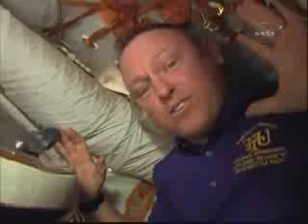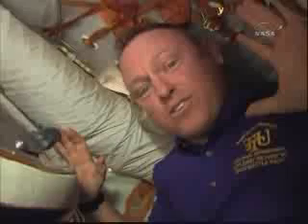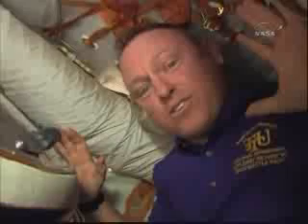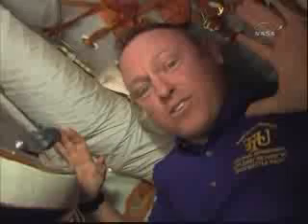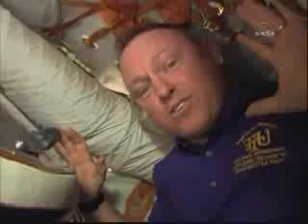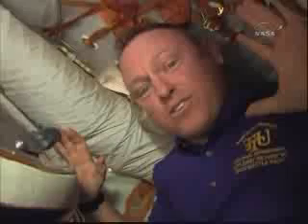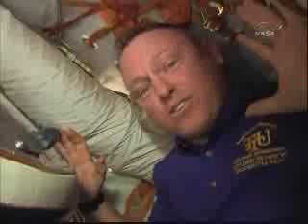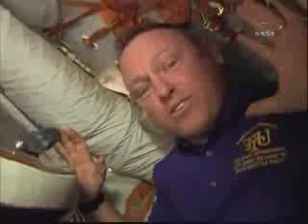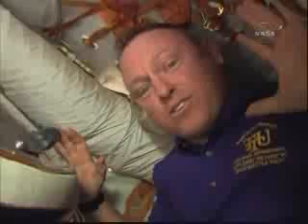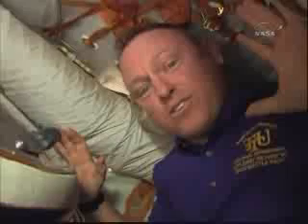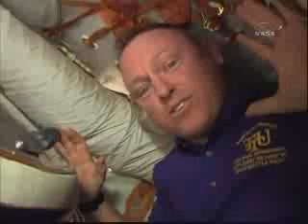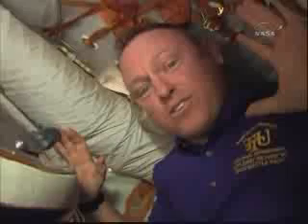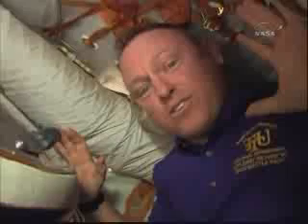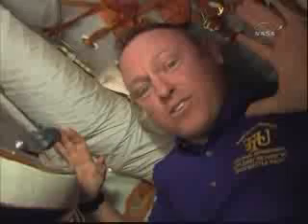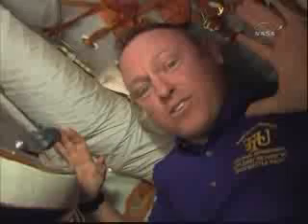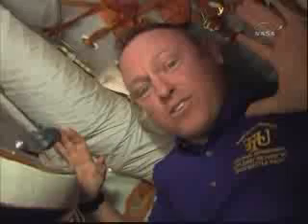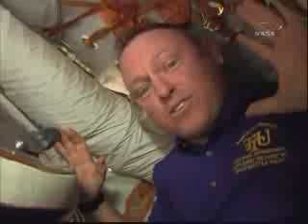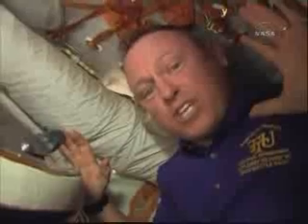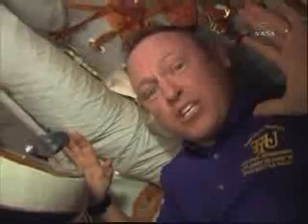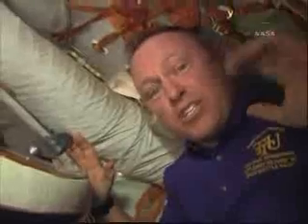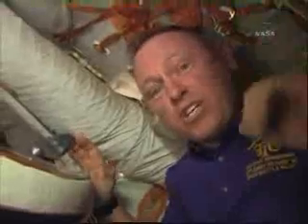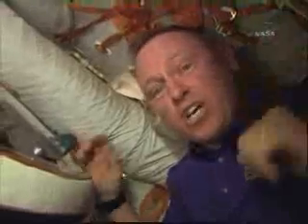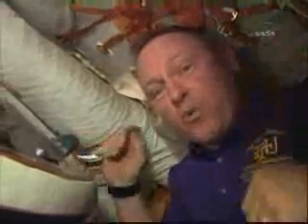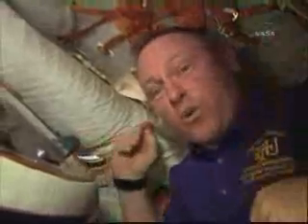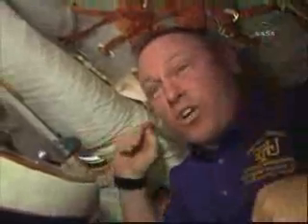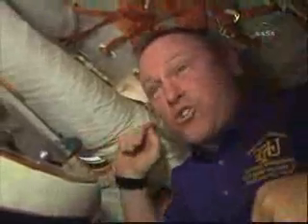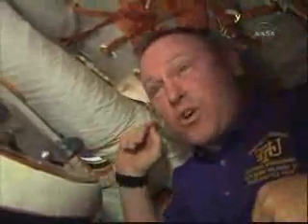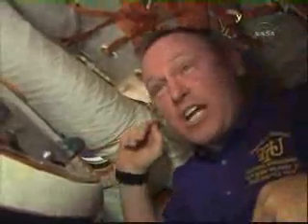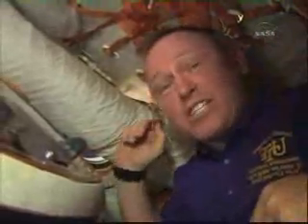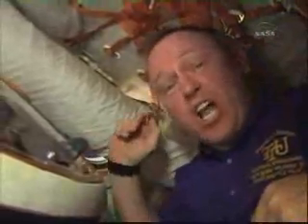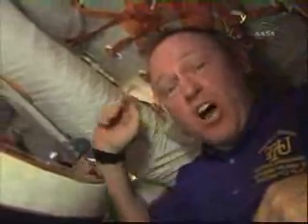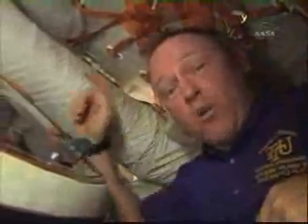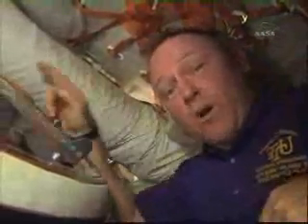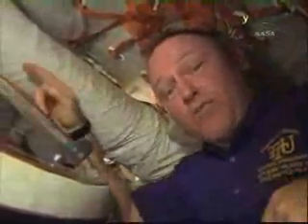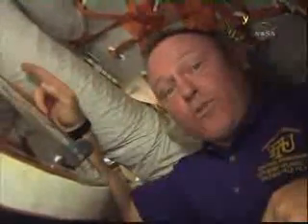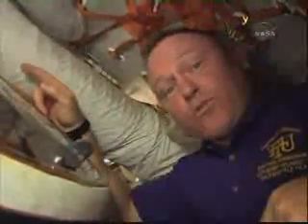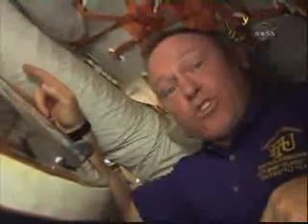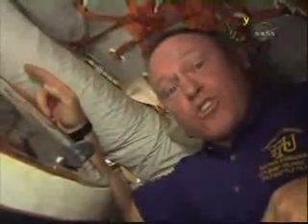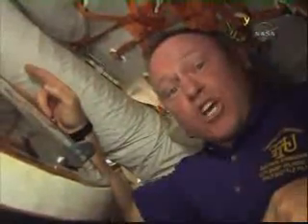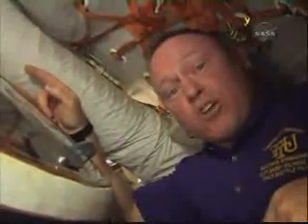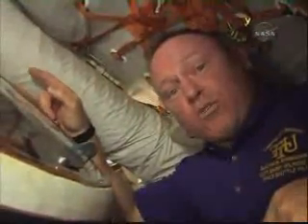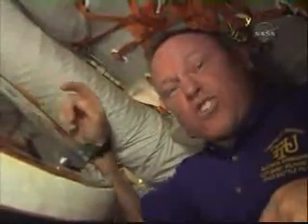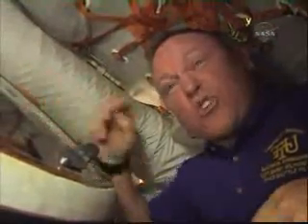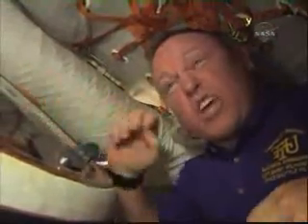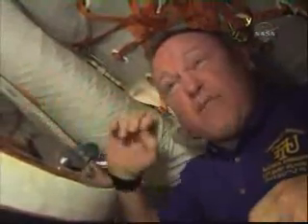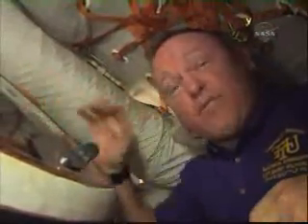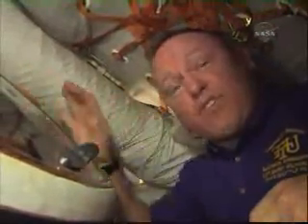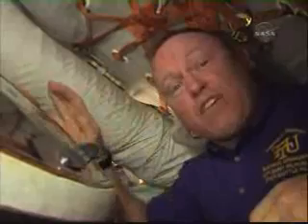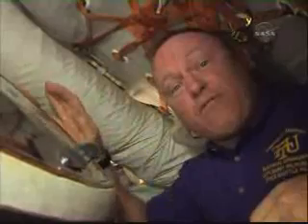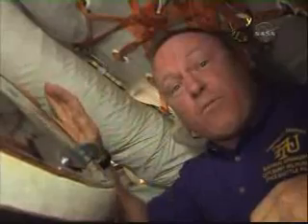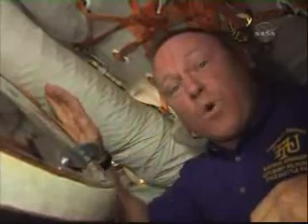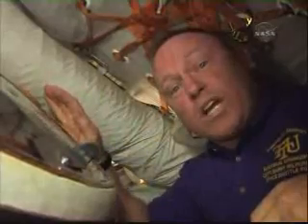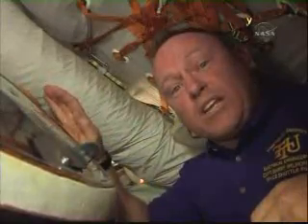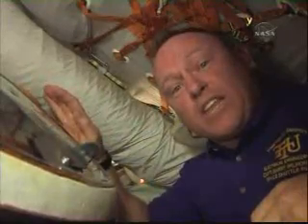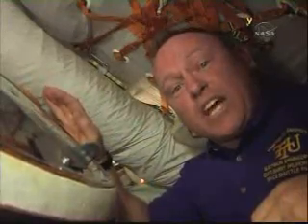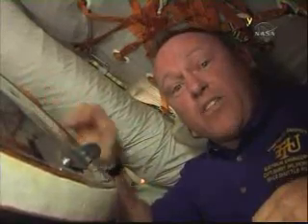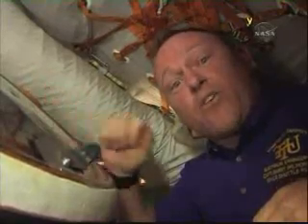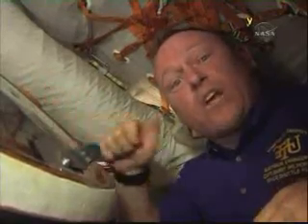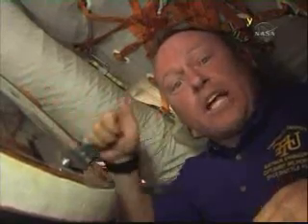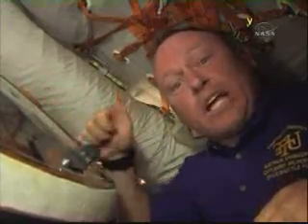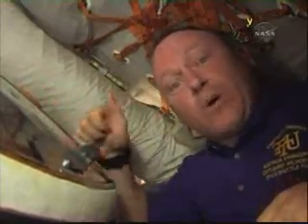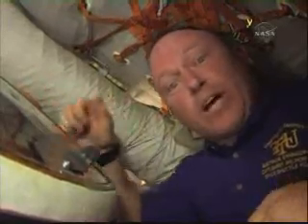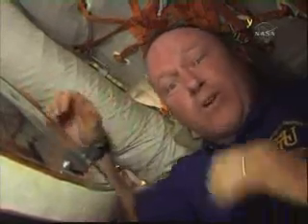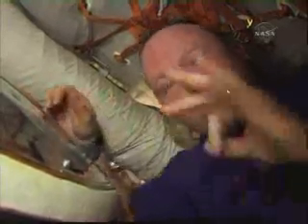The service module on the very back end of the station — we're going to transit all the way through to the shuttle, show you everything from one end to the other. Here we go.